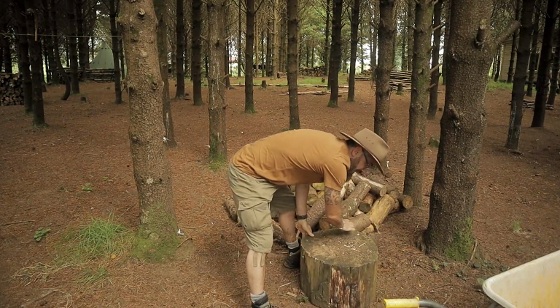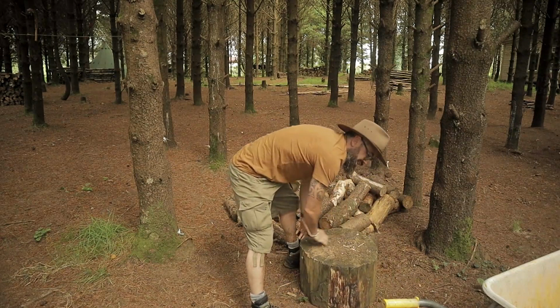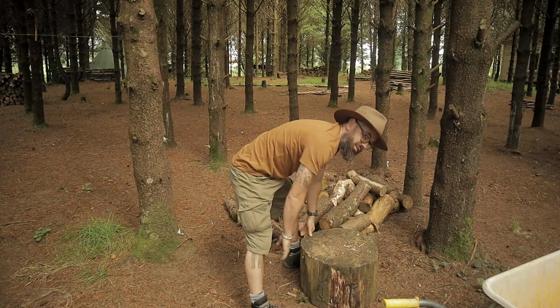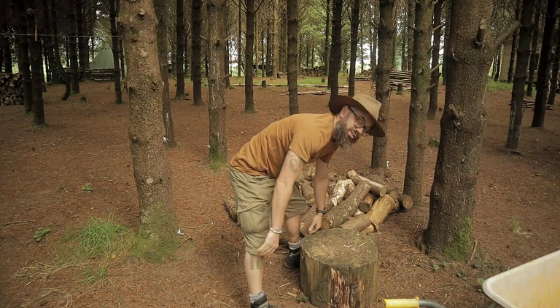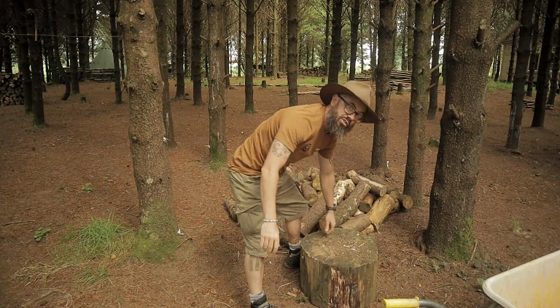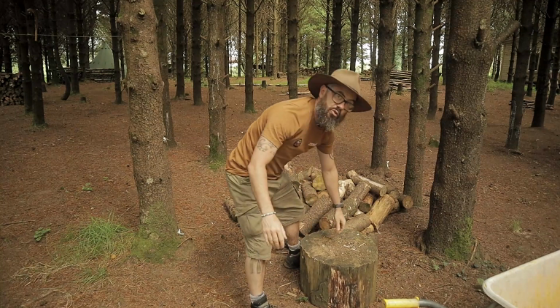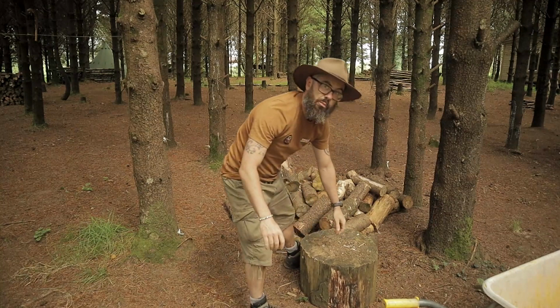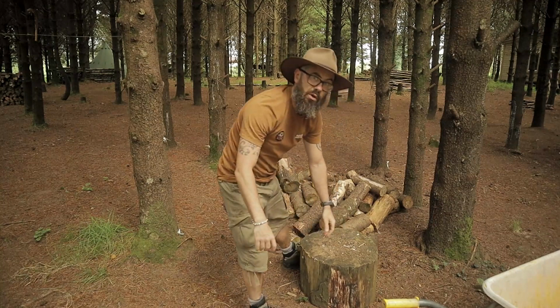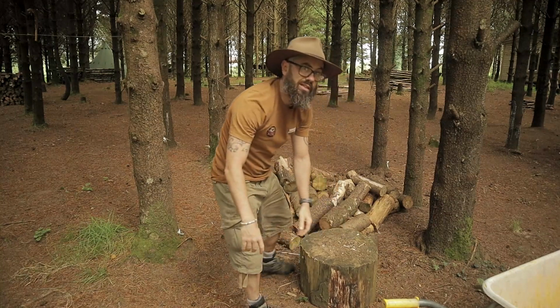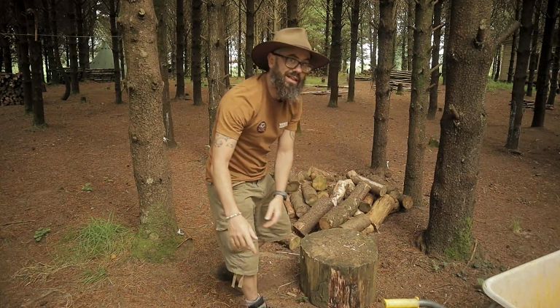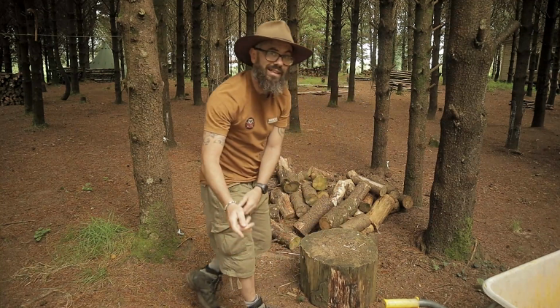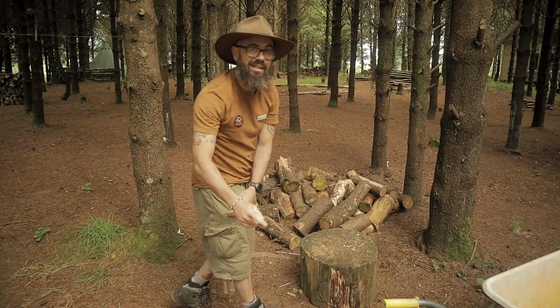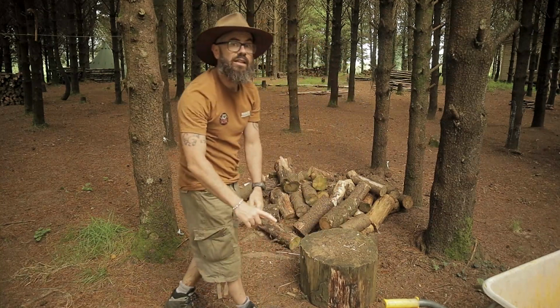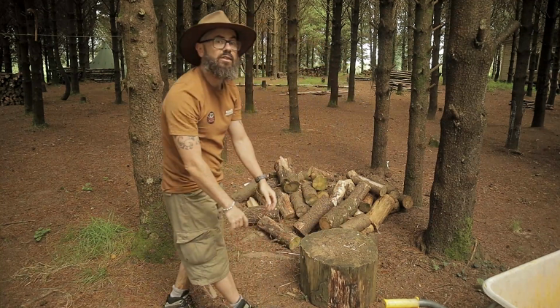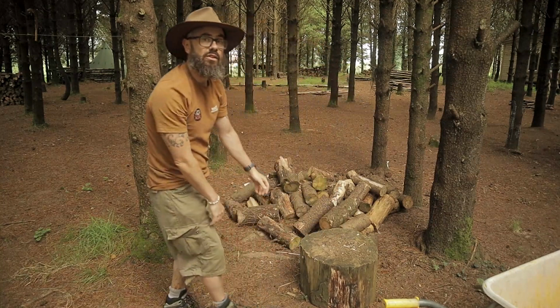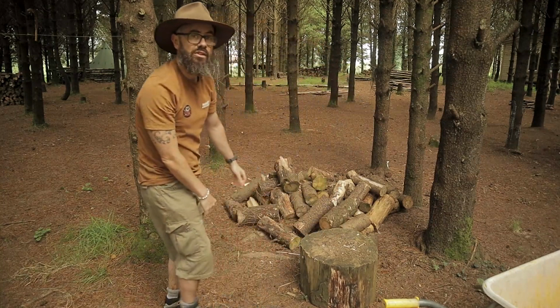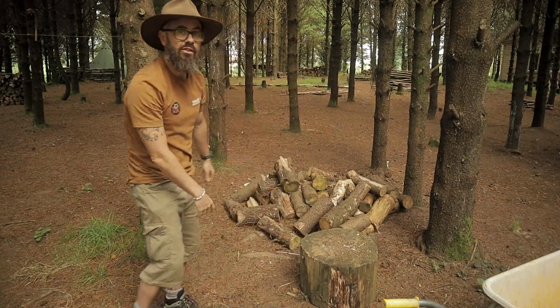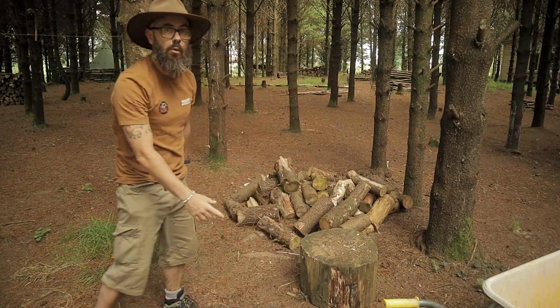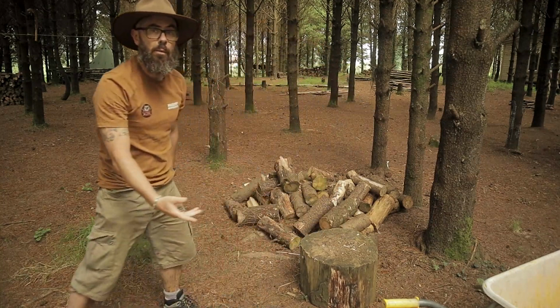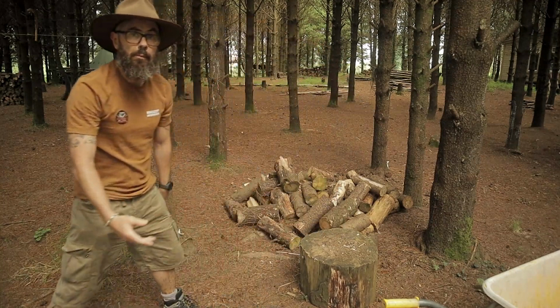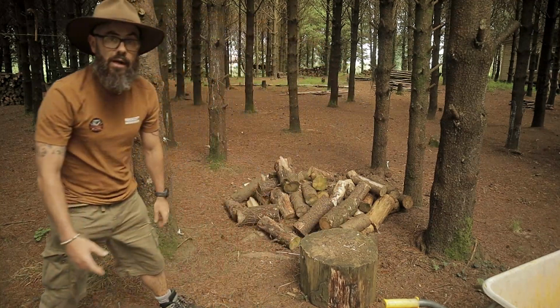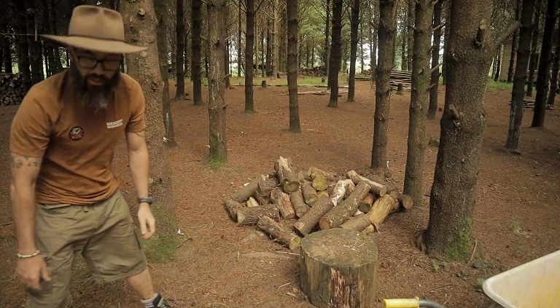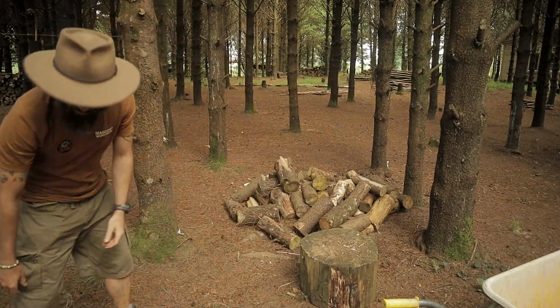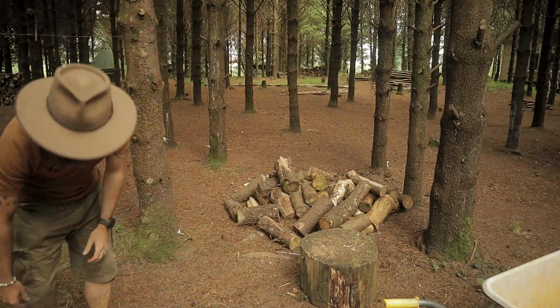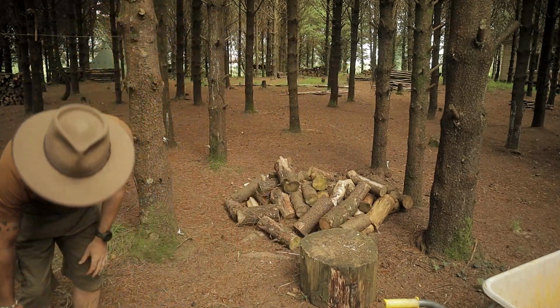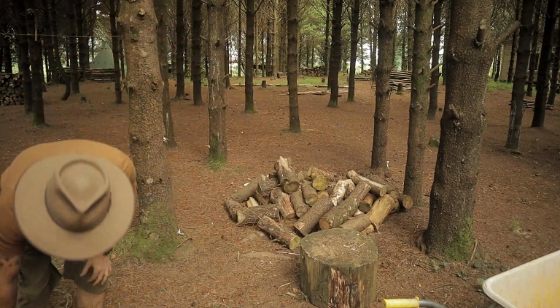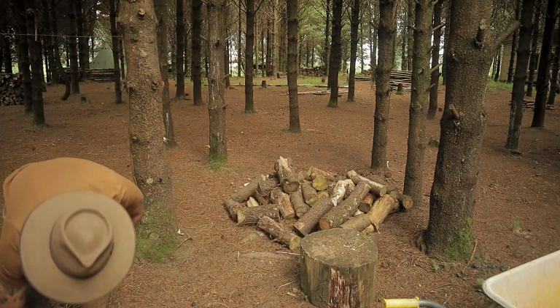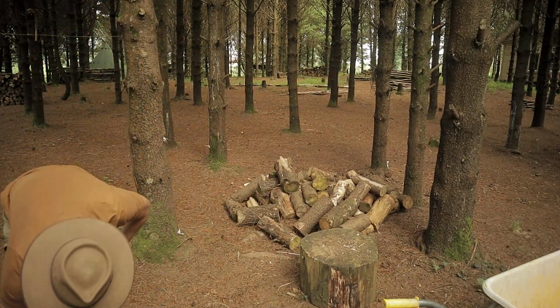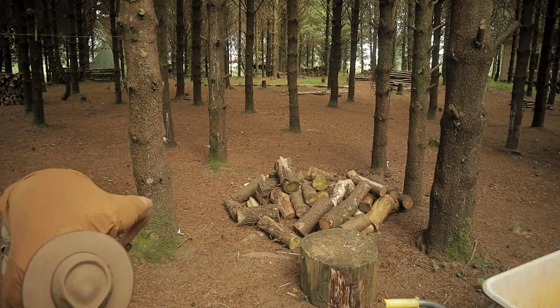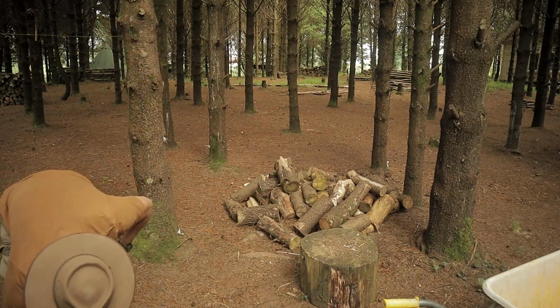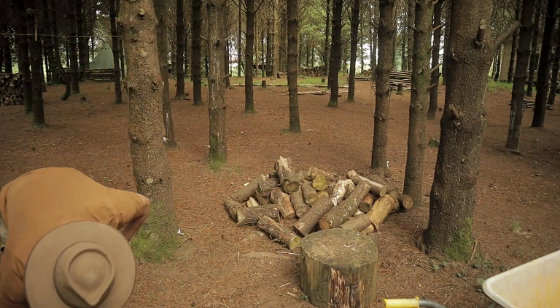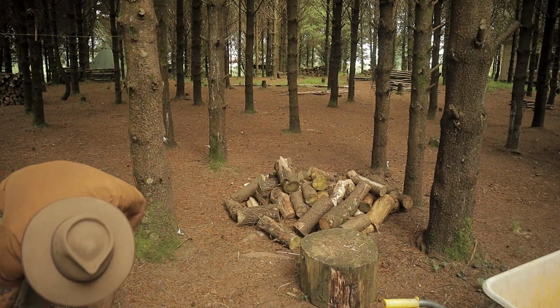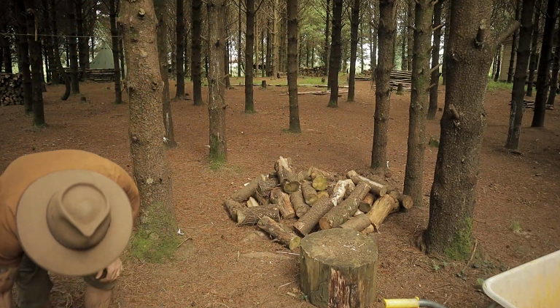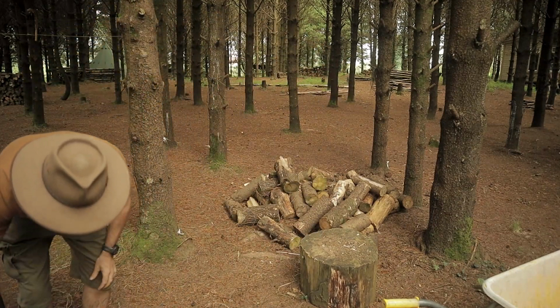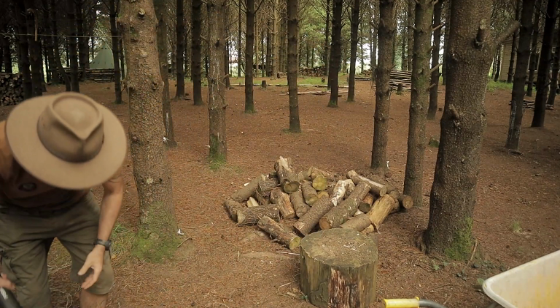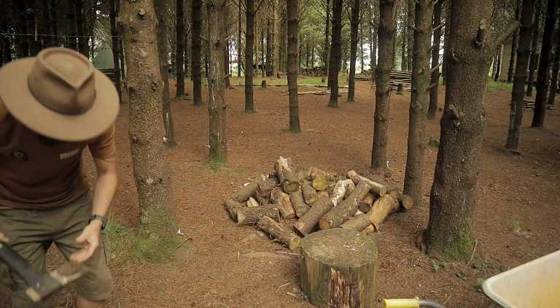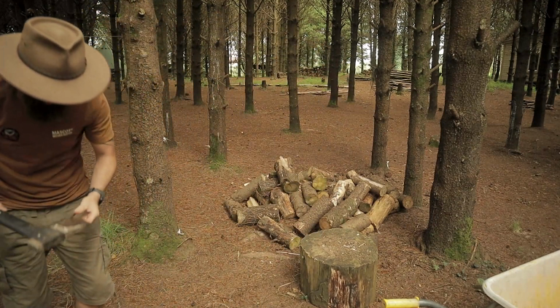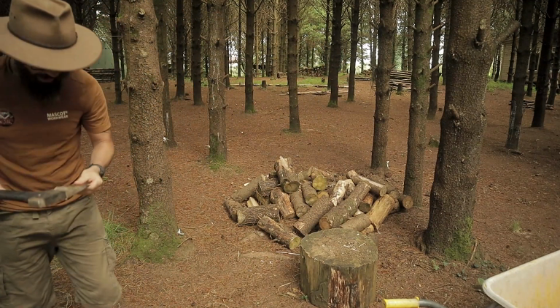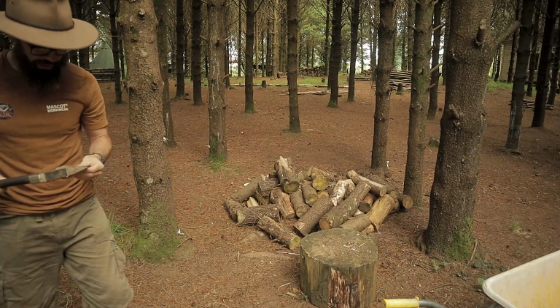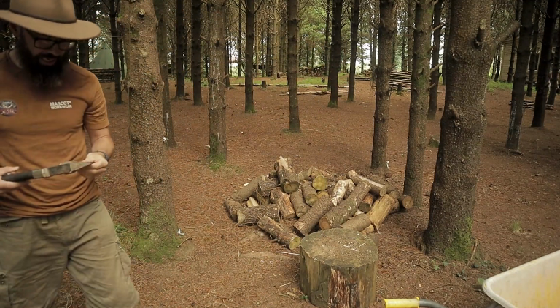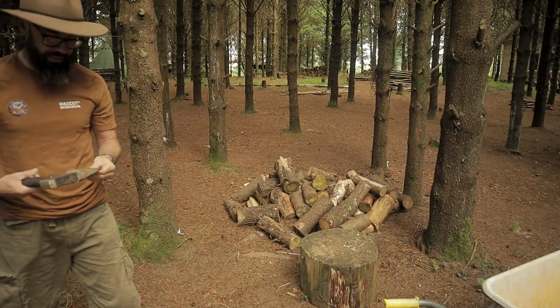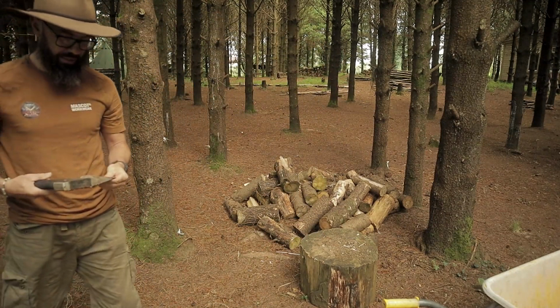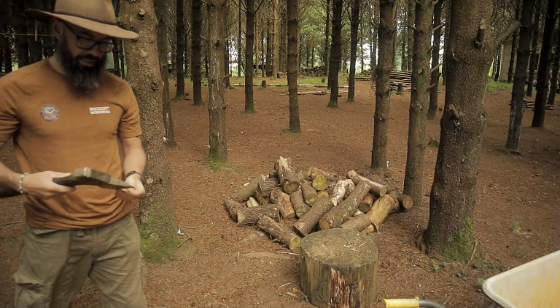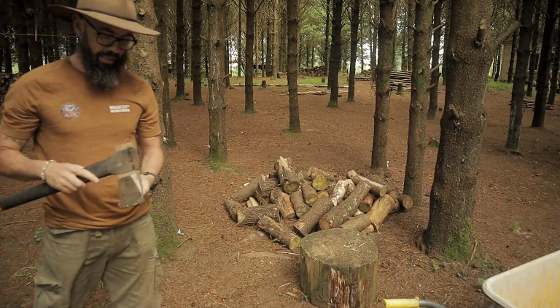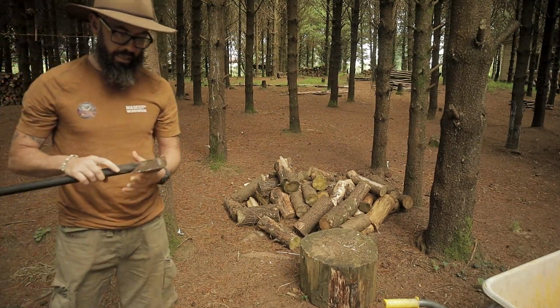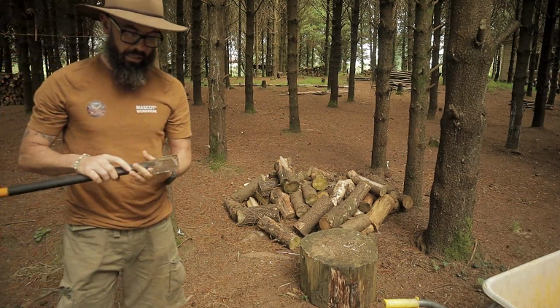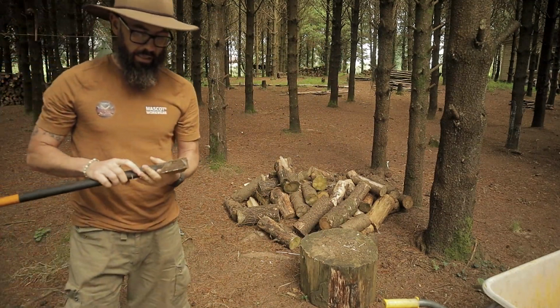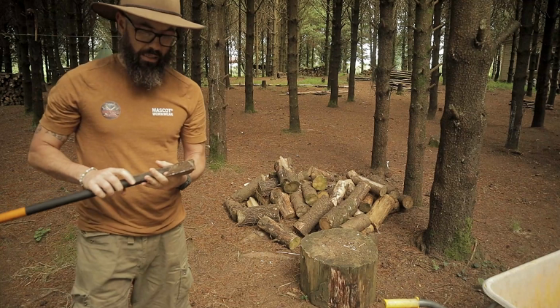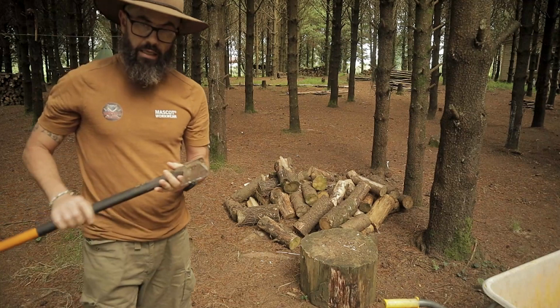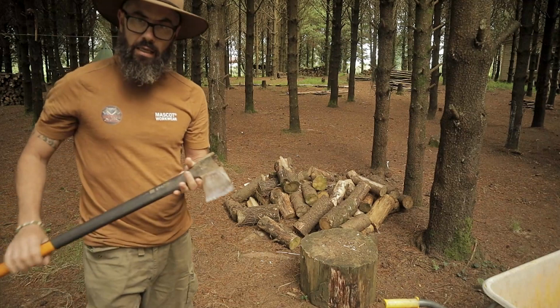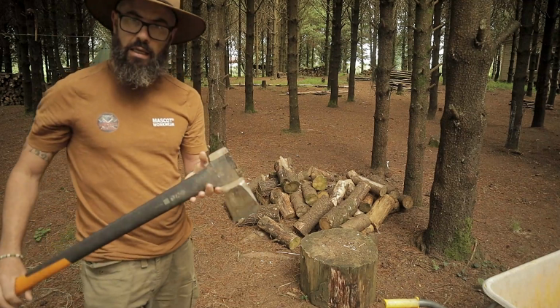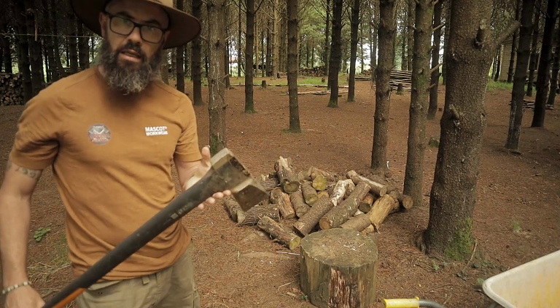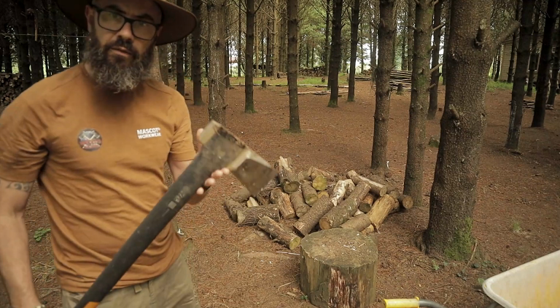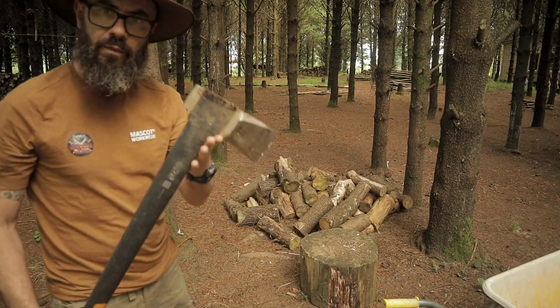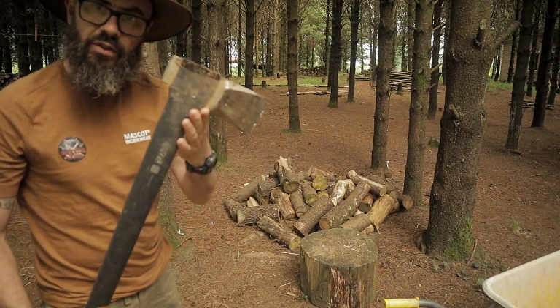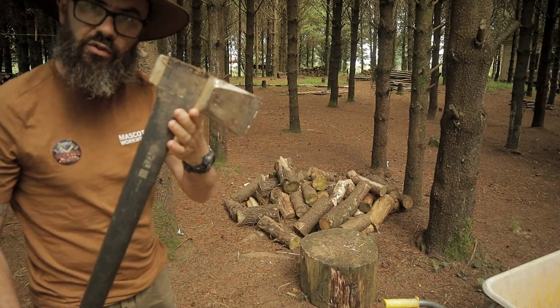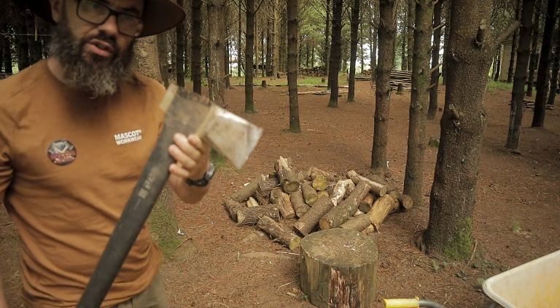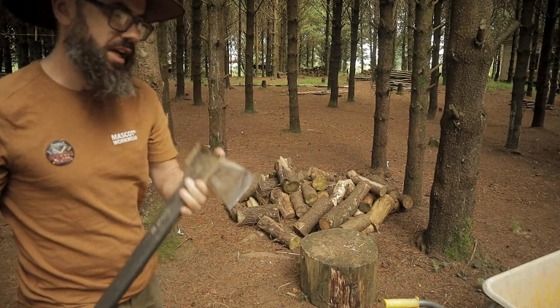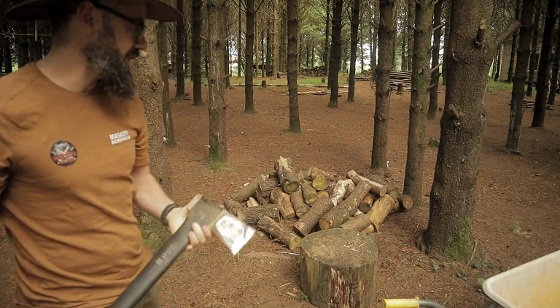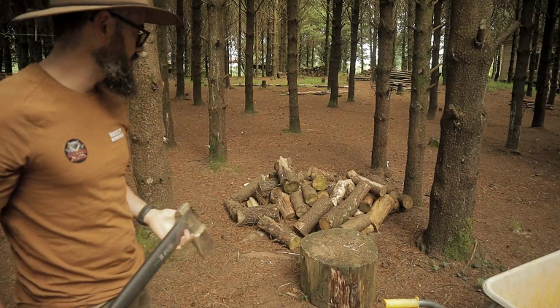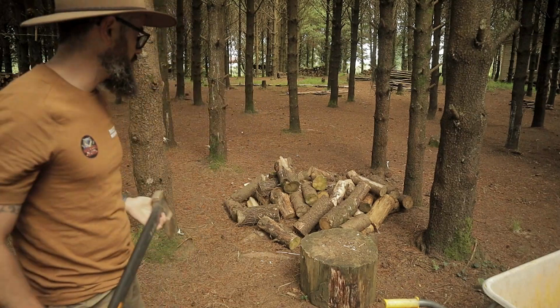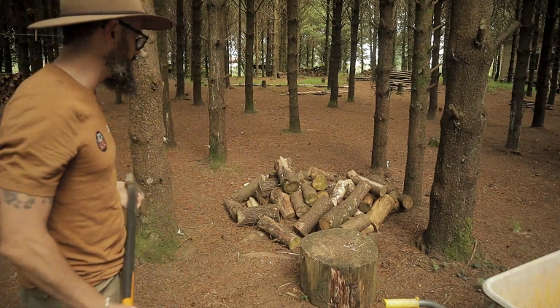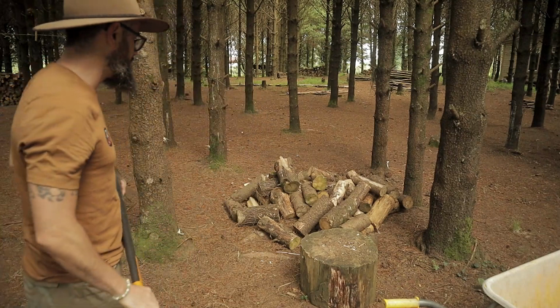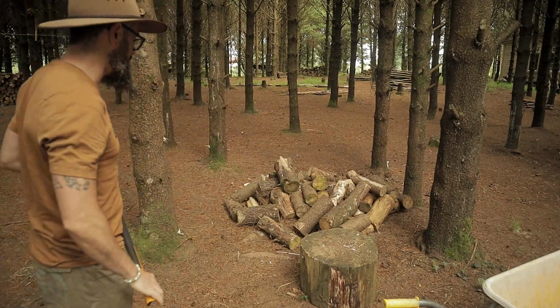There's no point taking it to the stump — I might as well just take the stump to it. Fiskars X25.